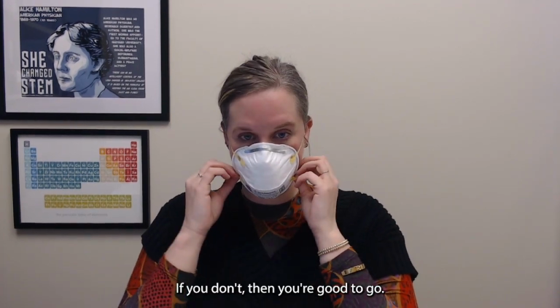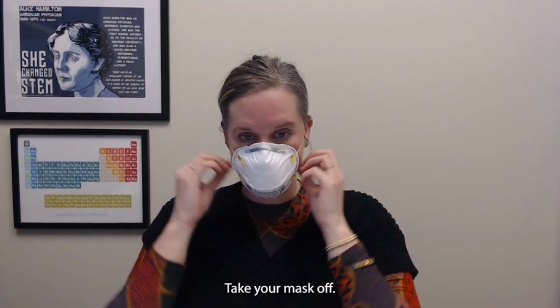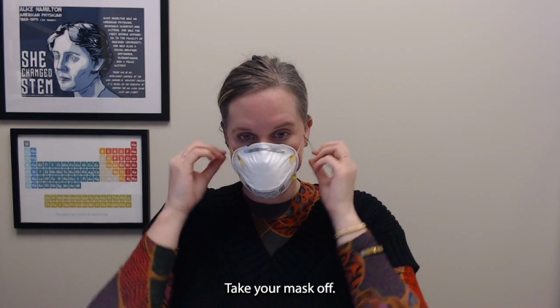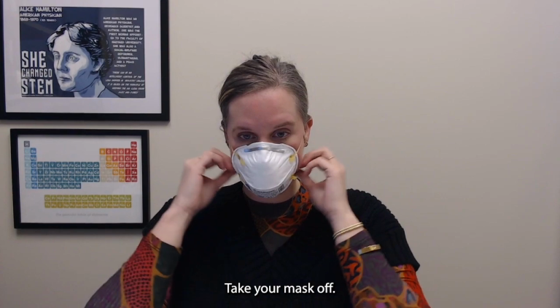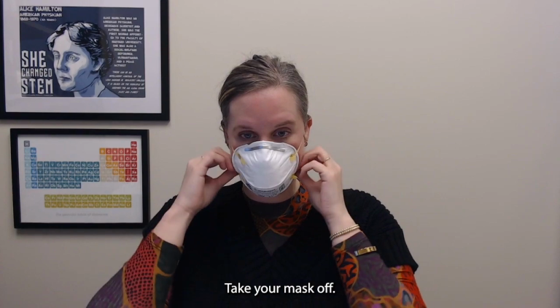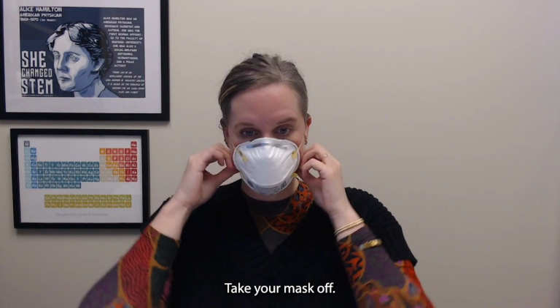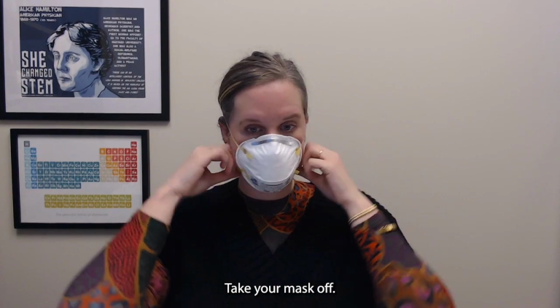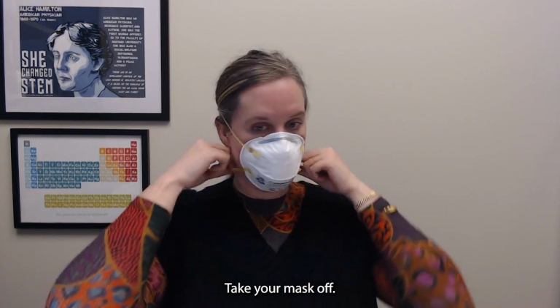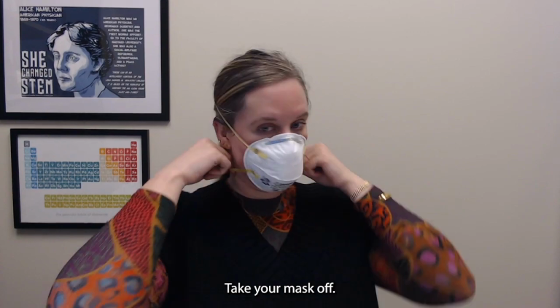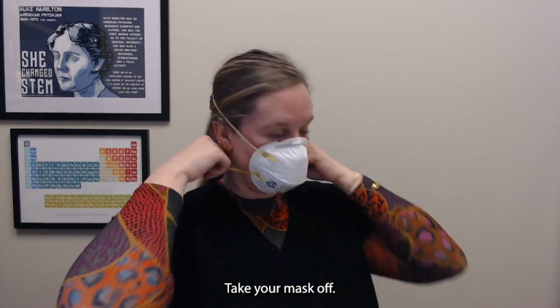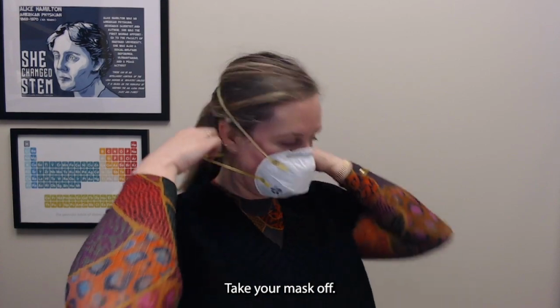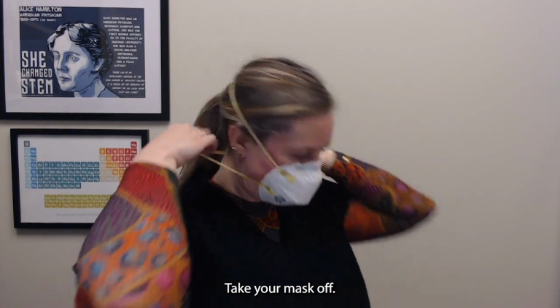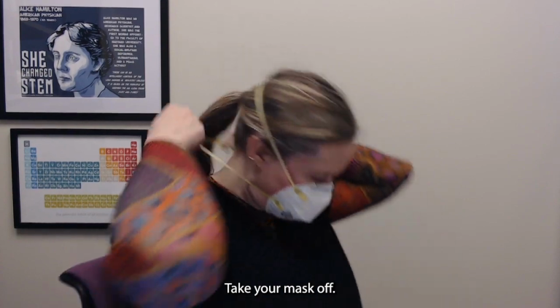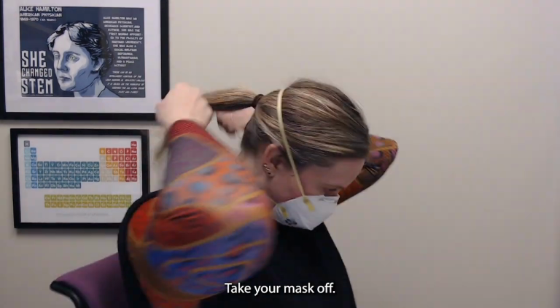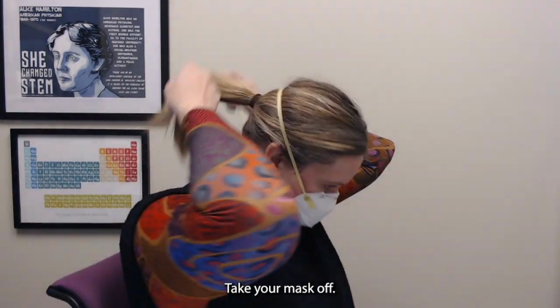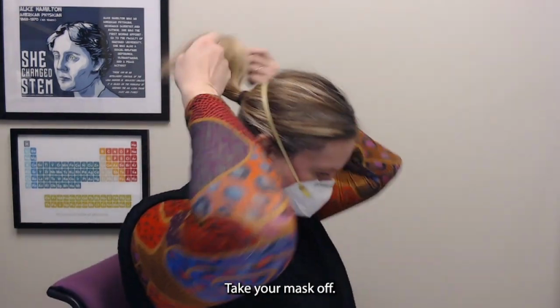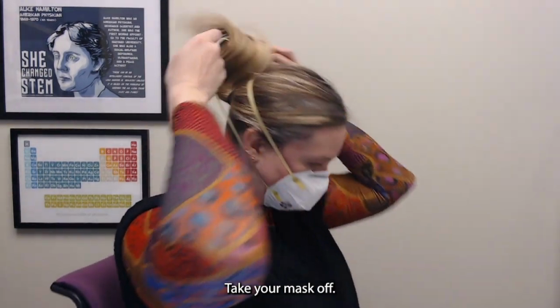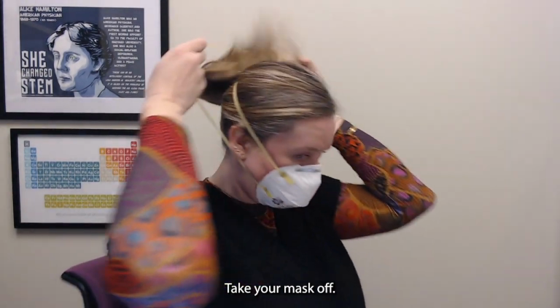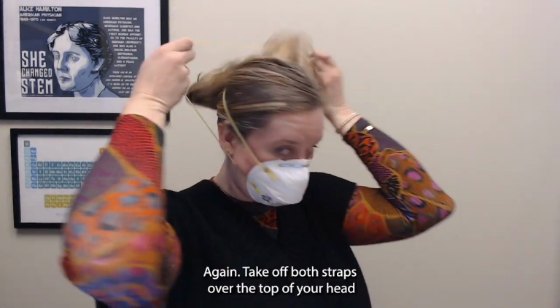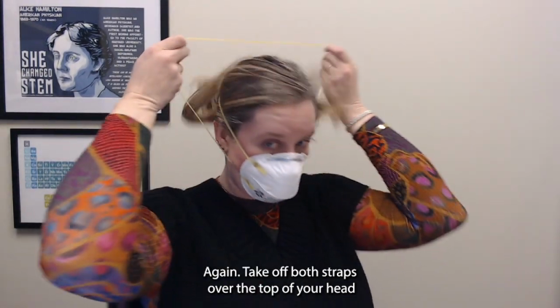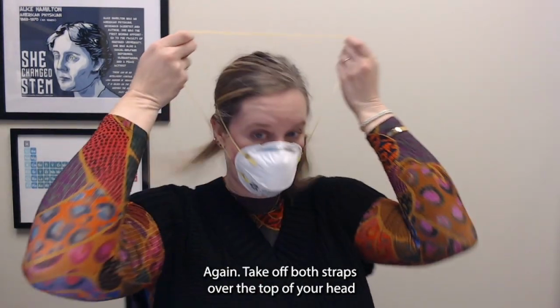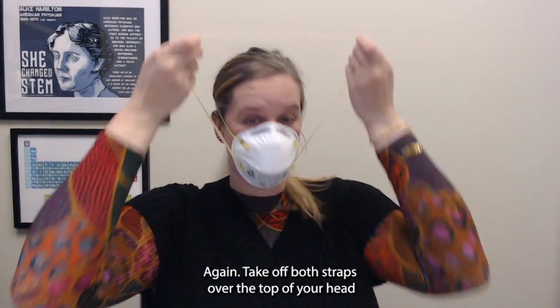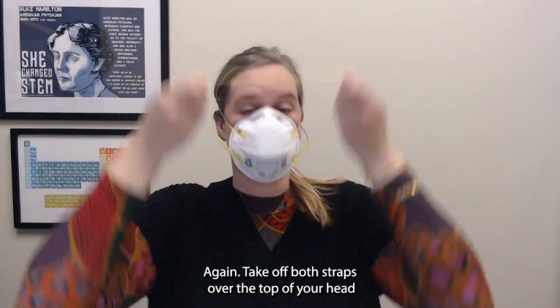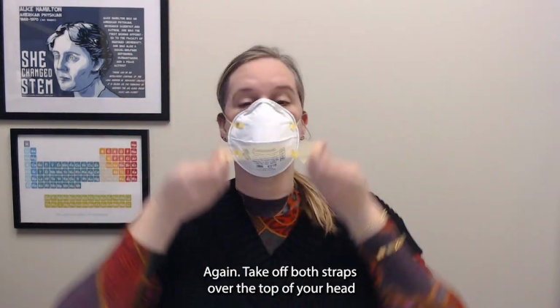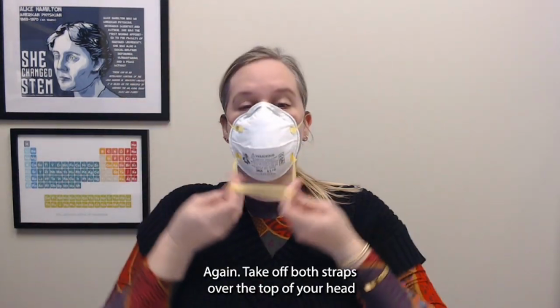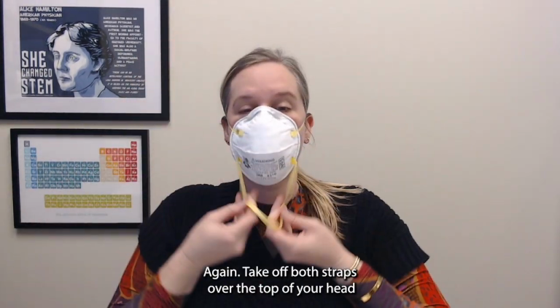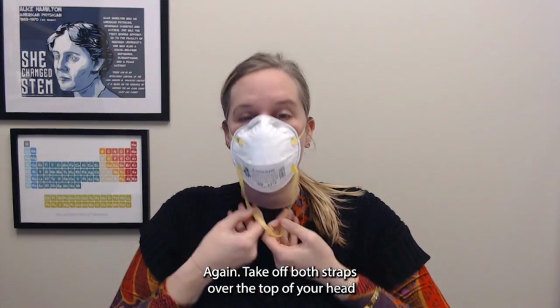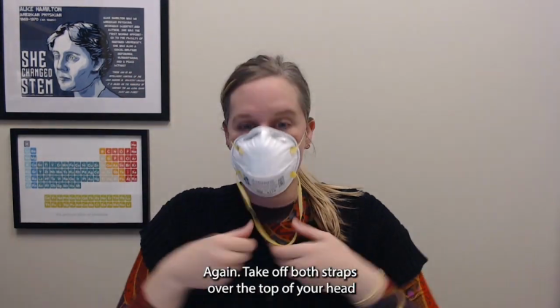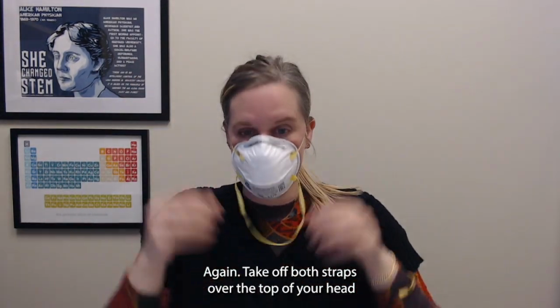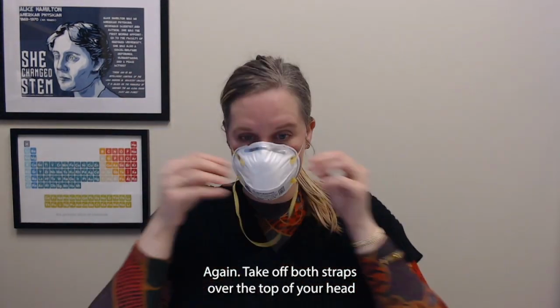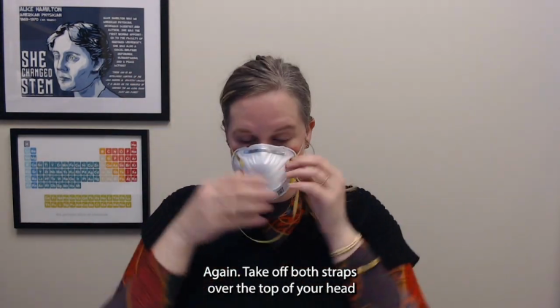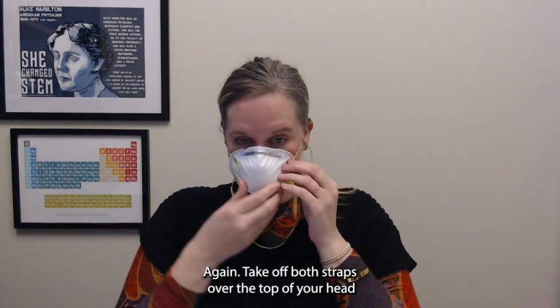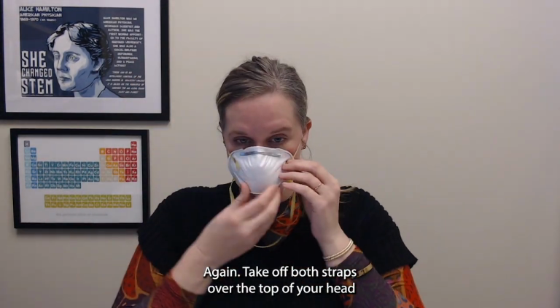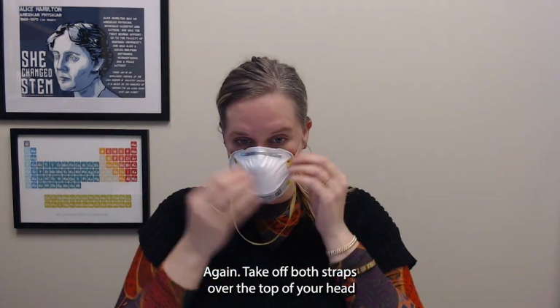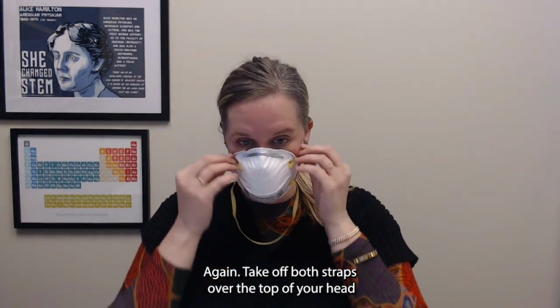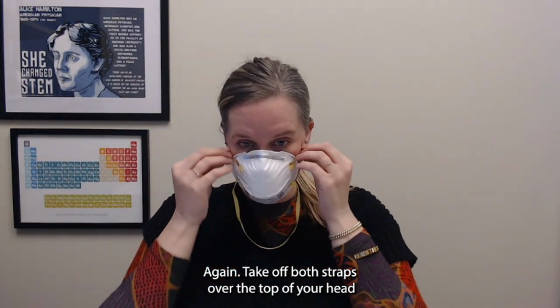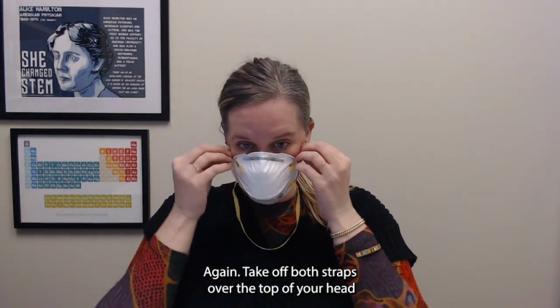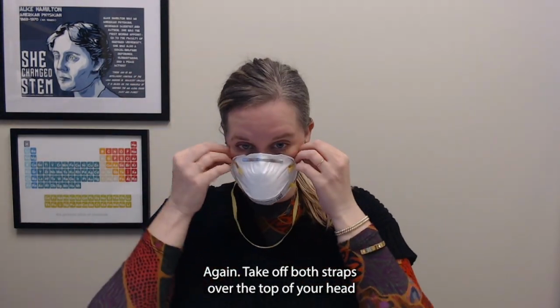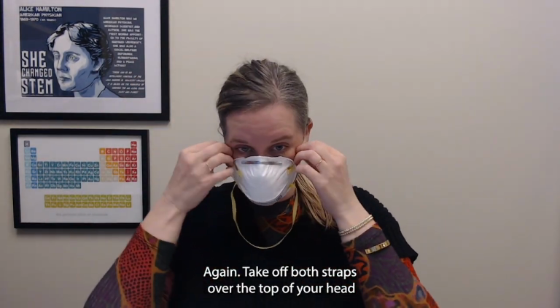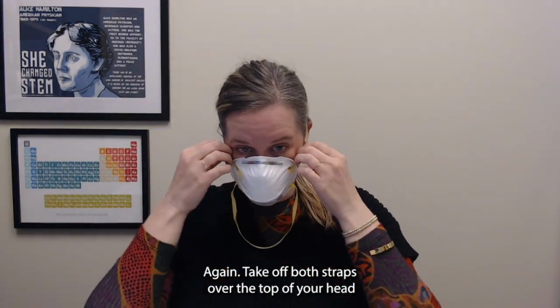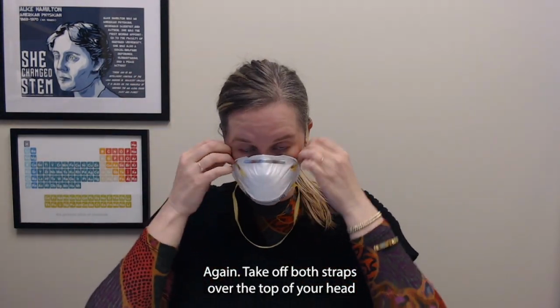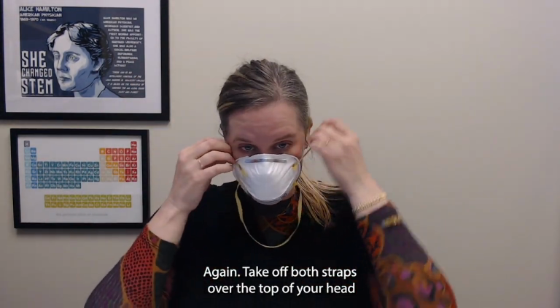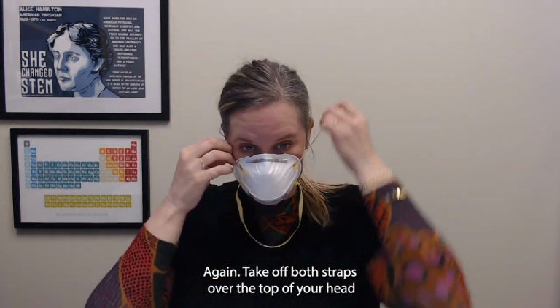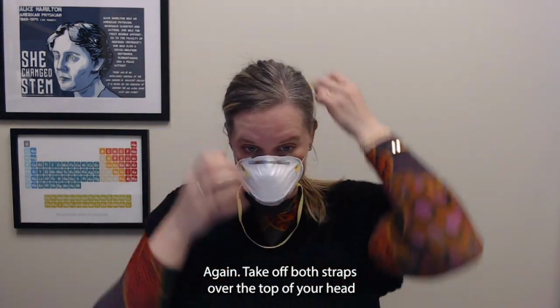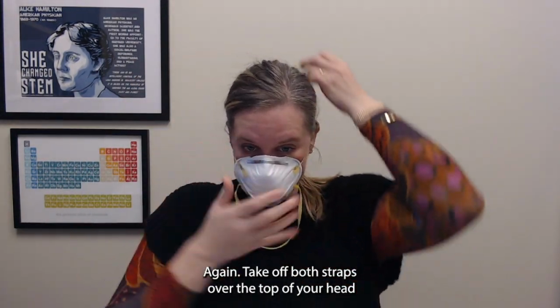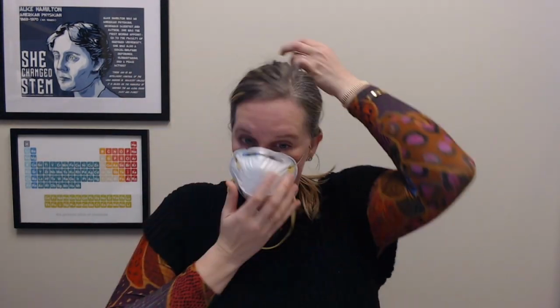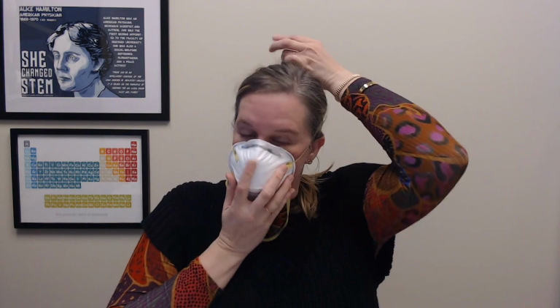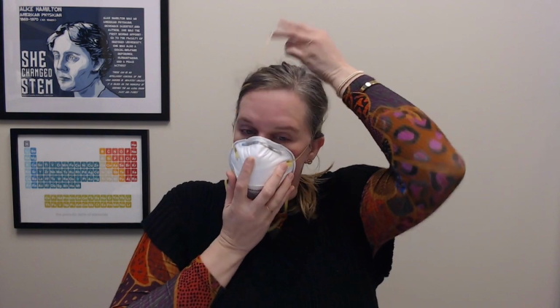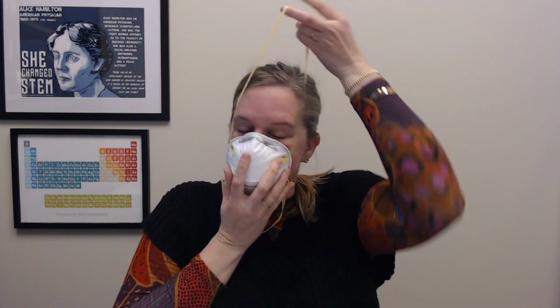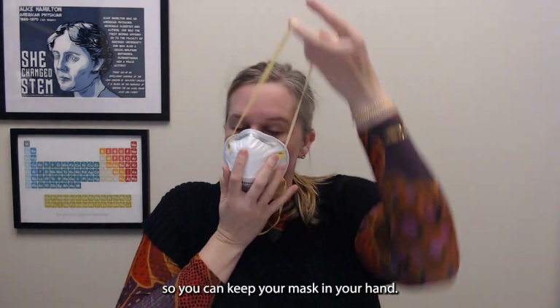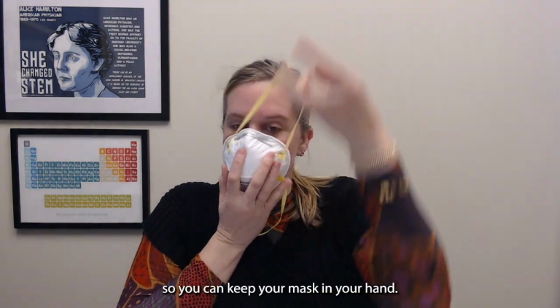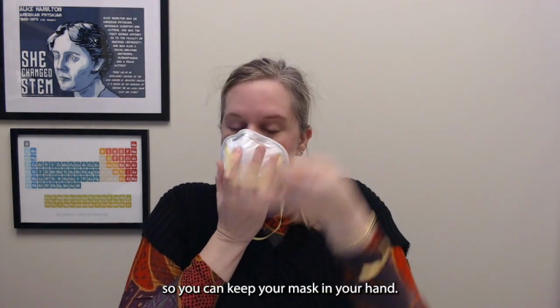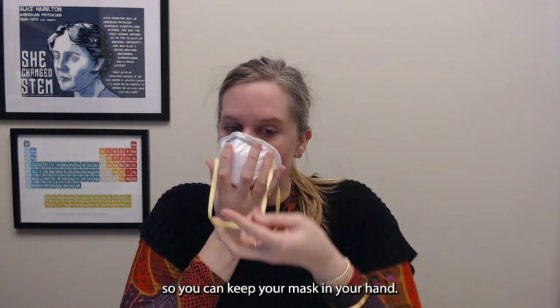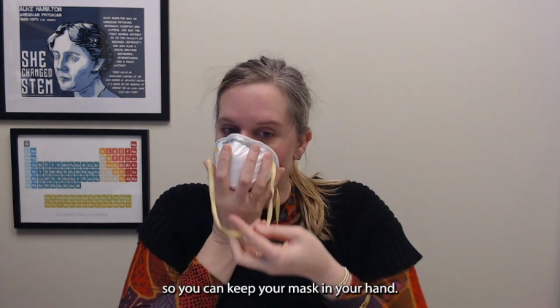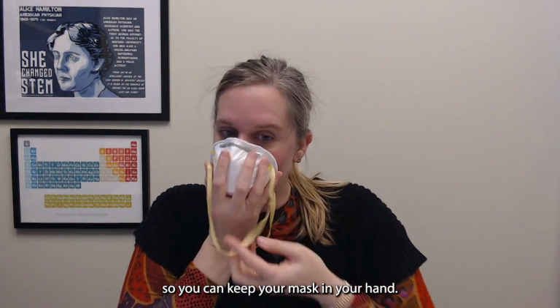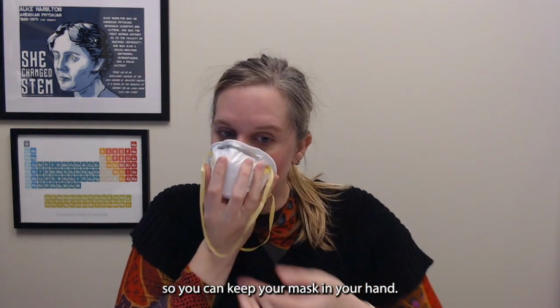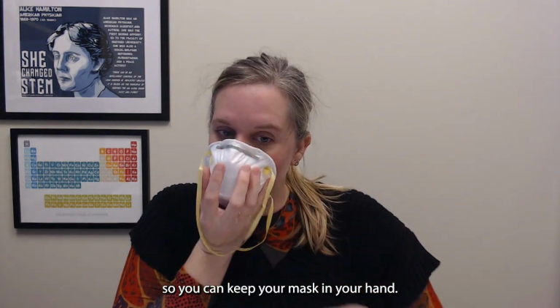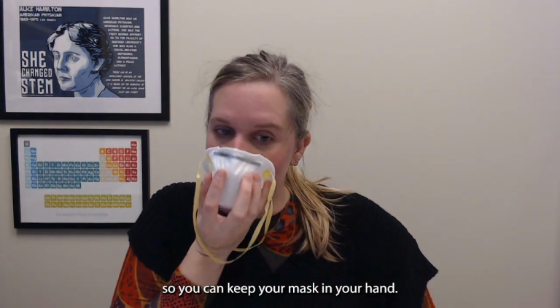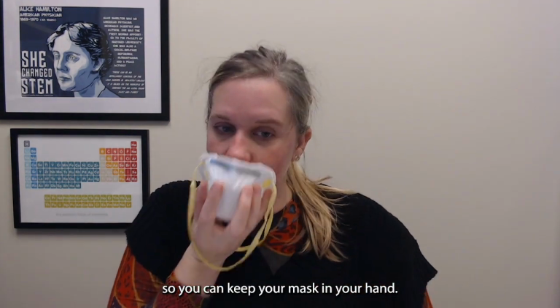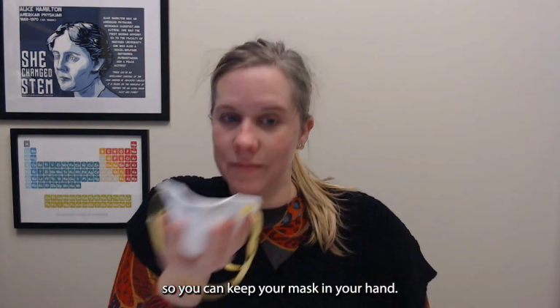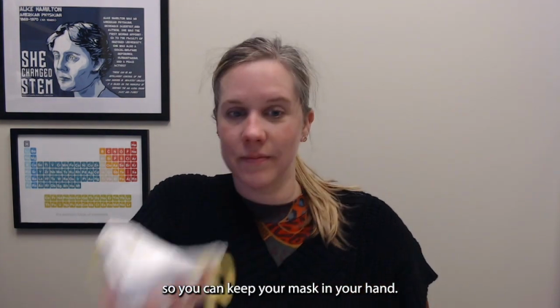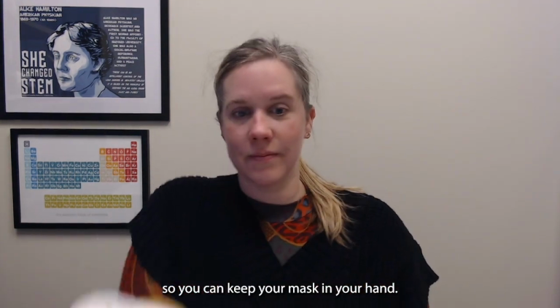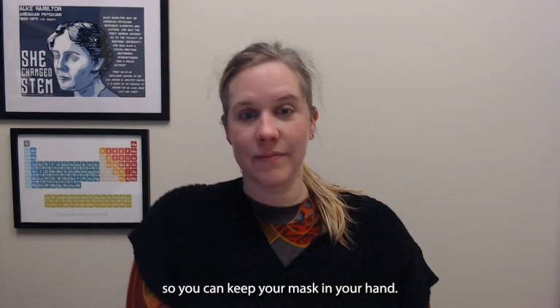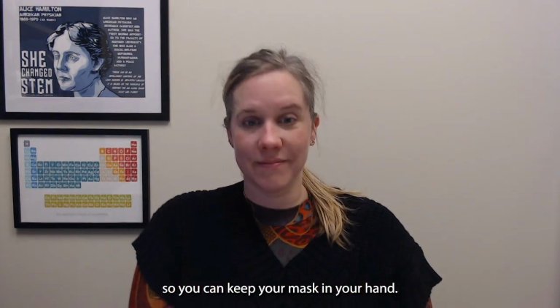Take your mask off by removing both straps over the top of your head so you can cup your mask in your hand.